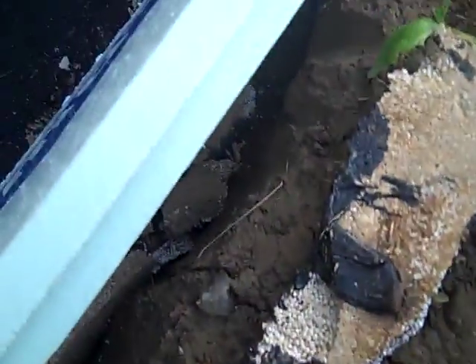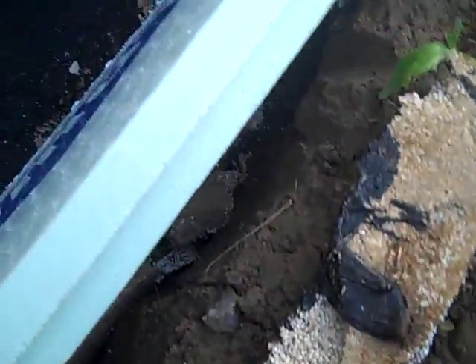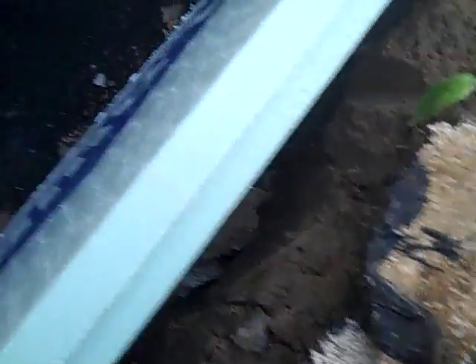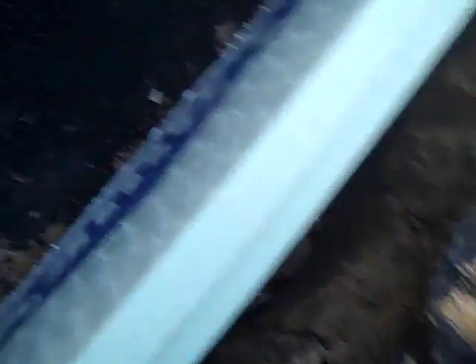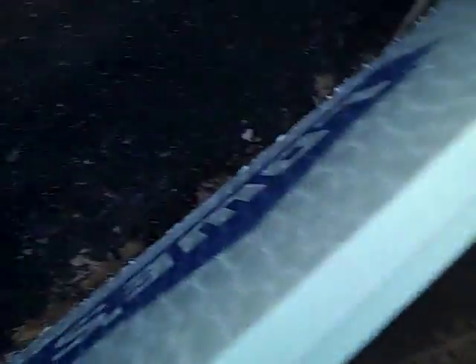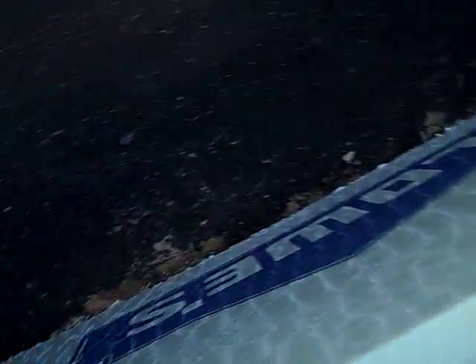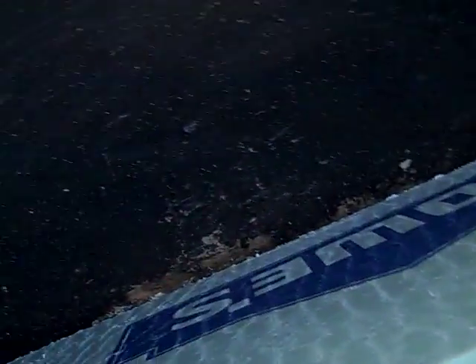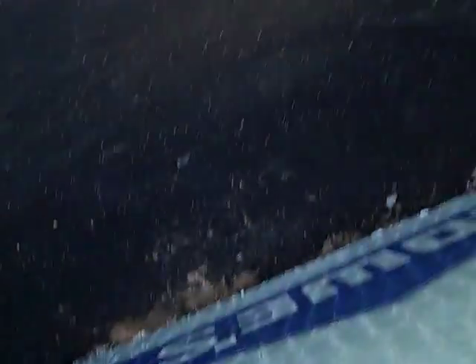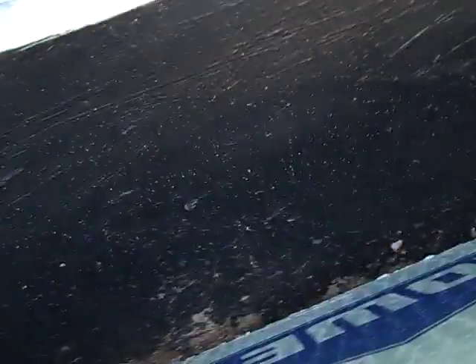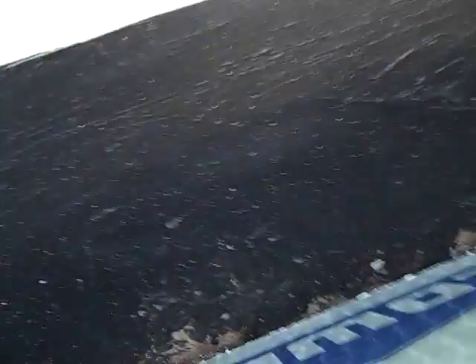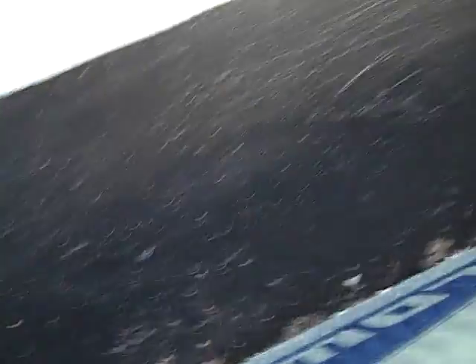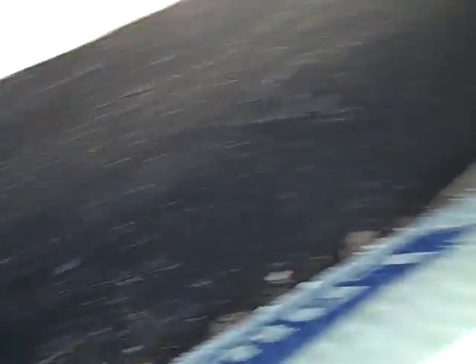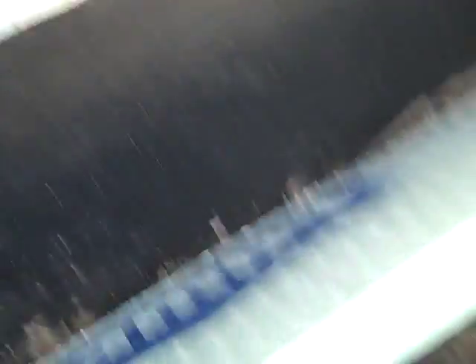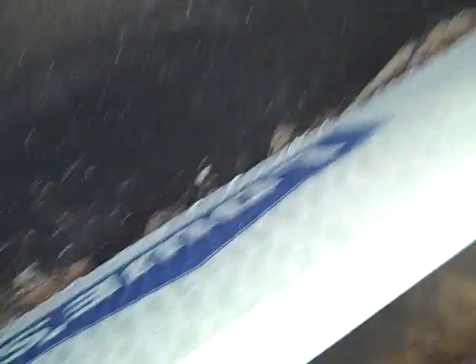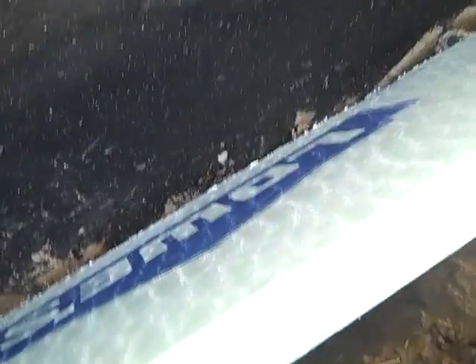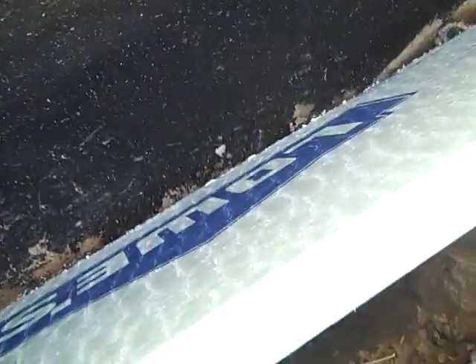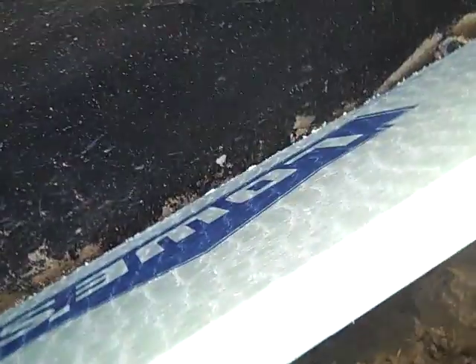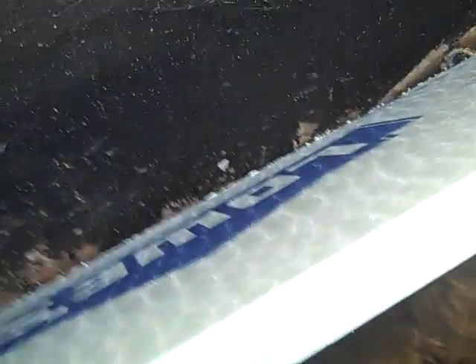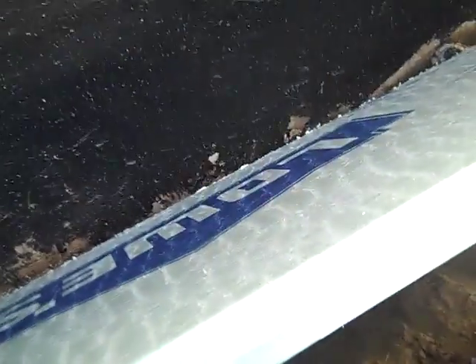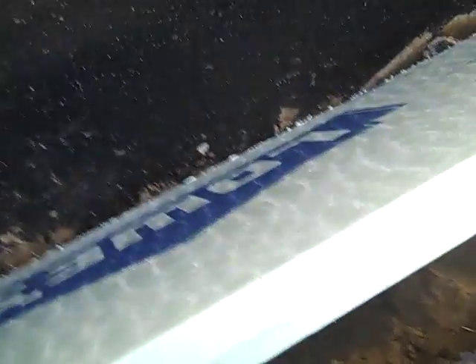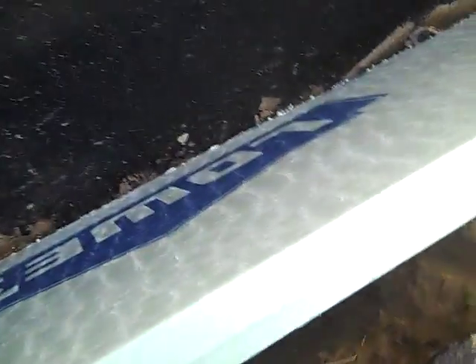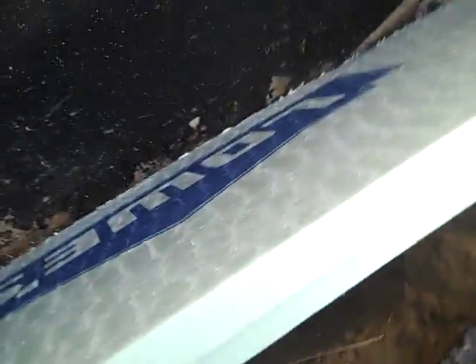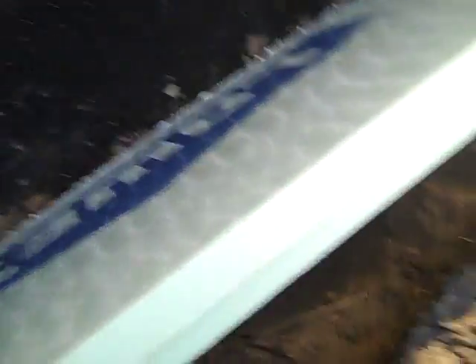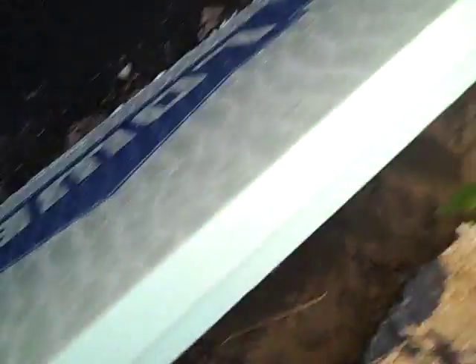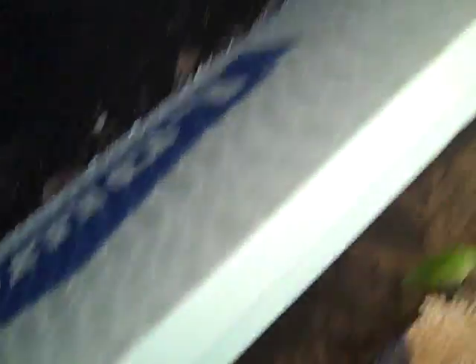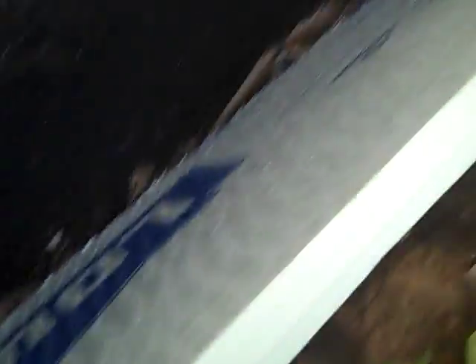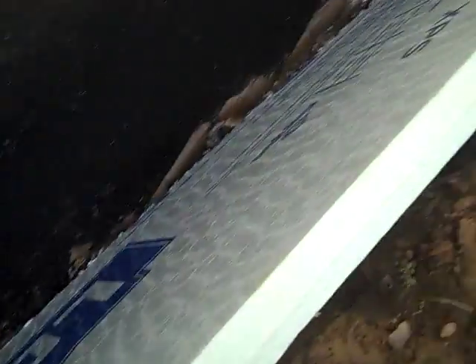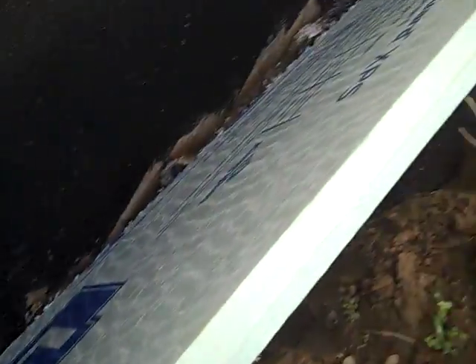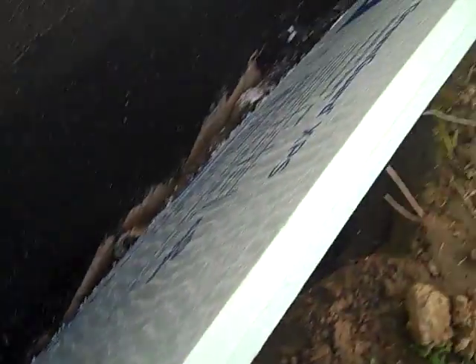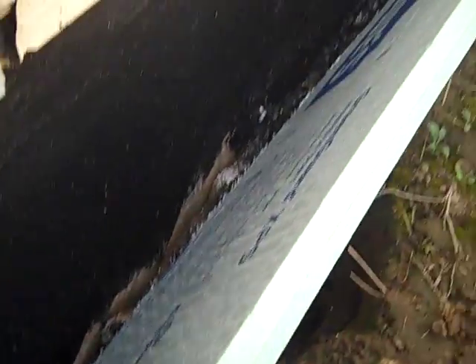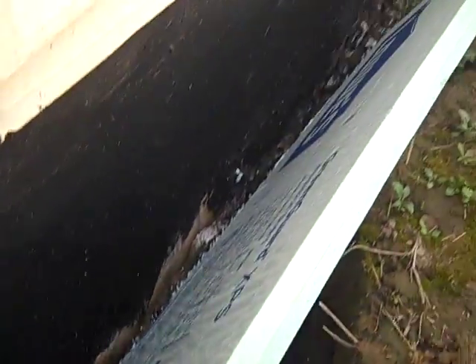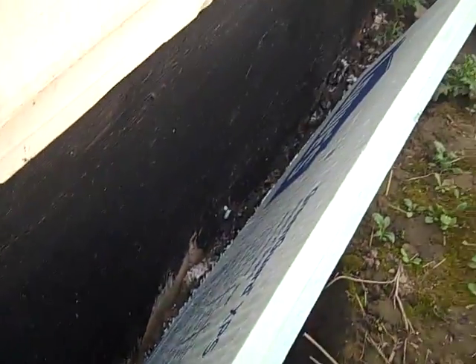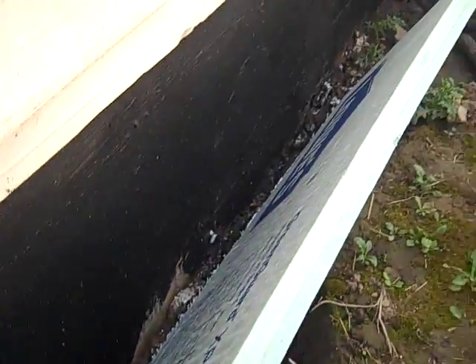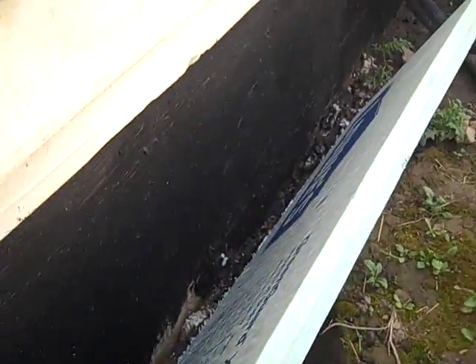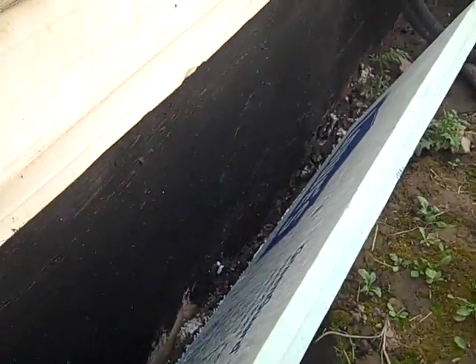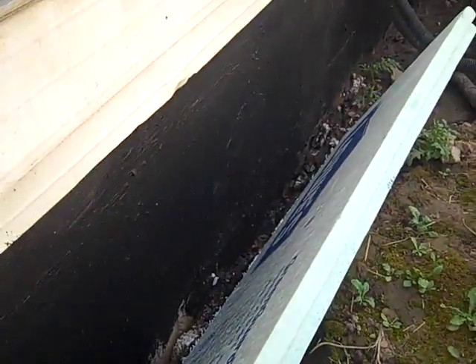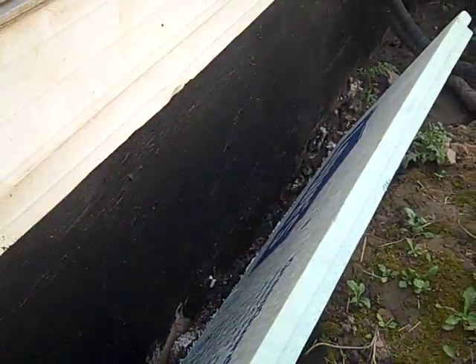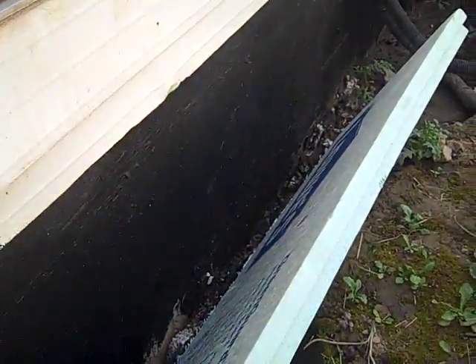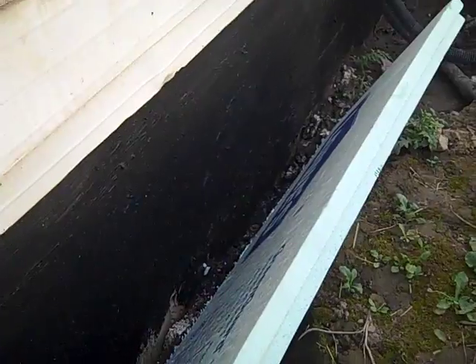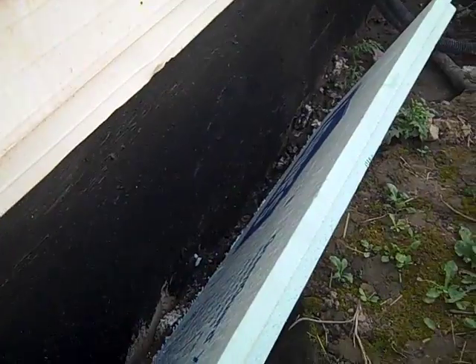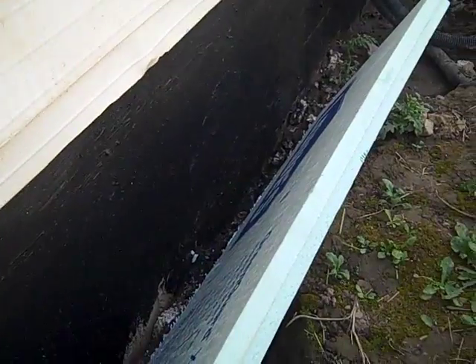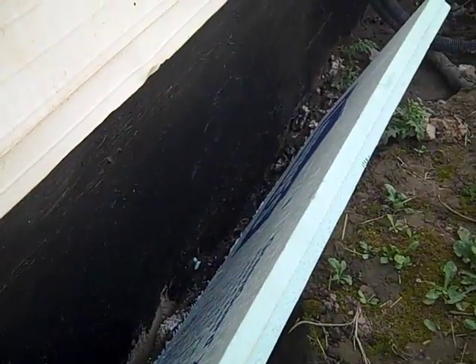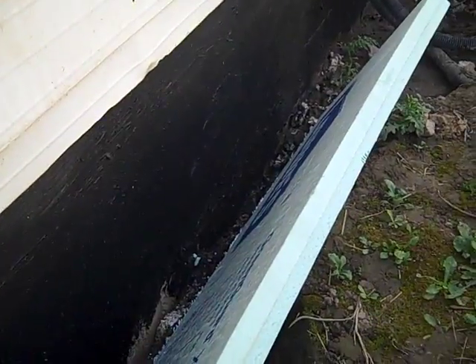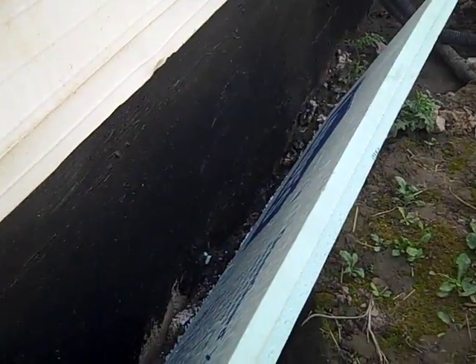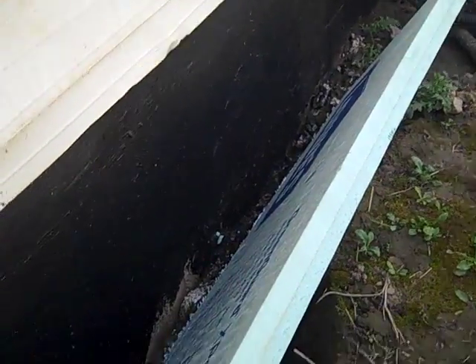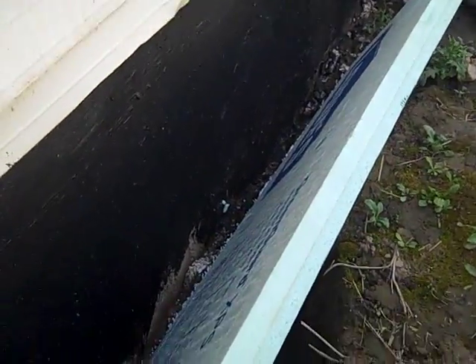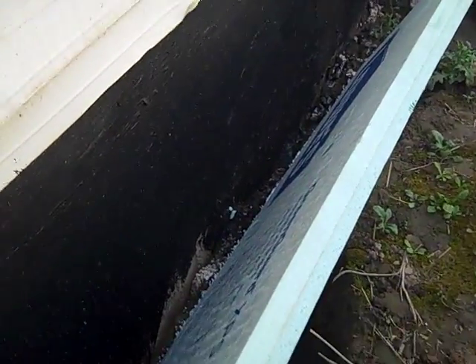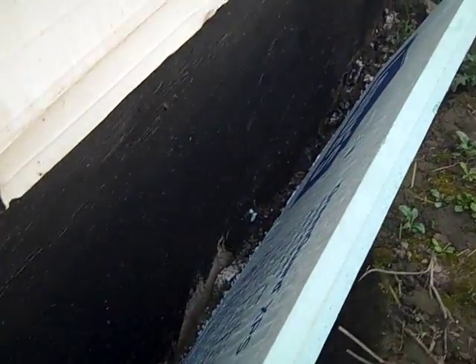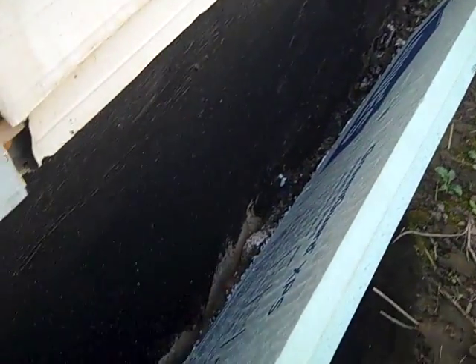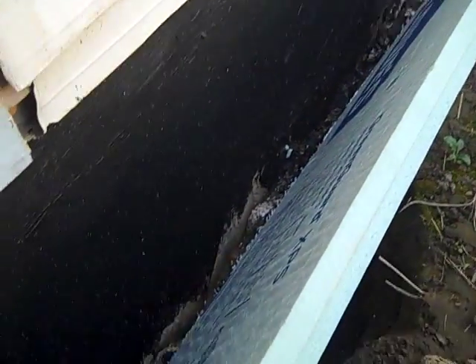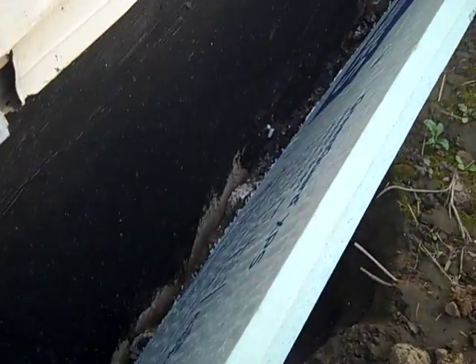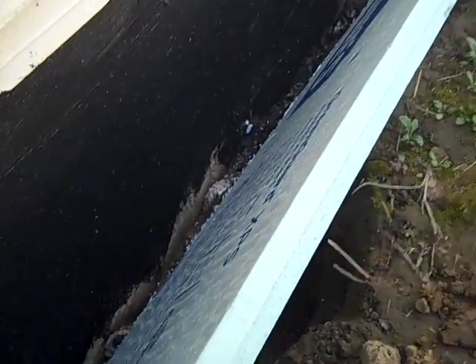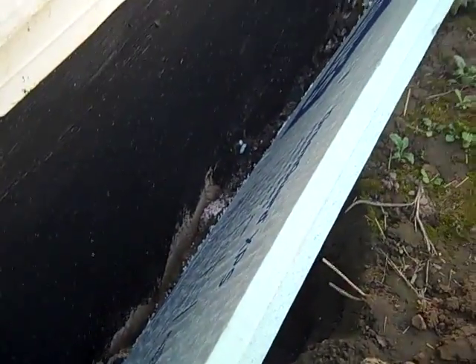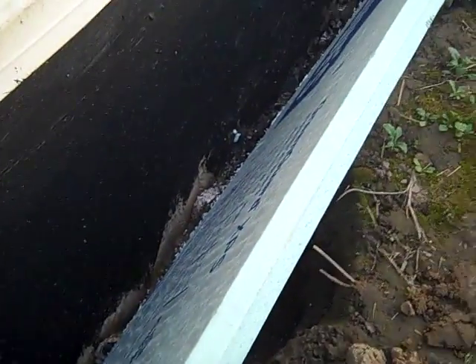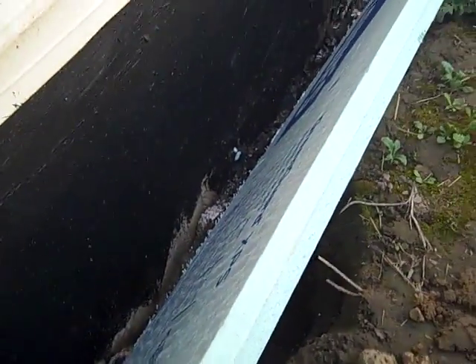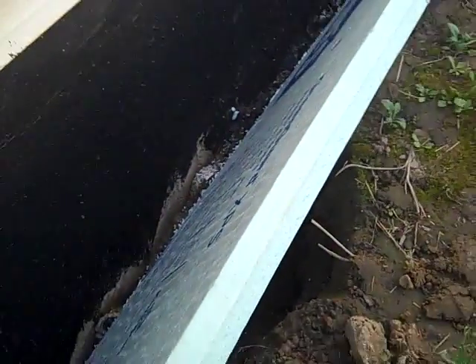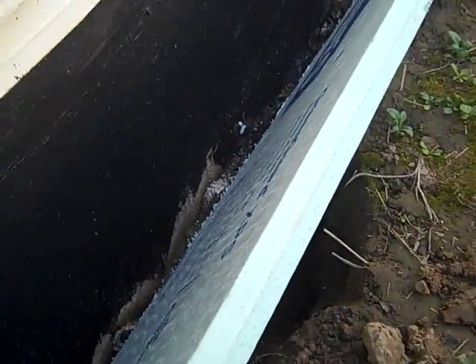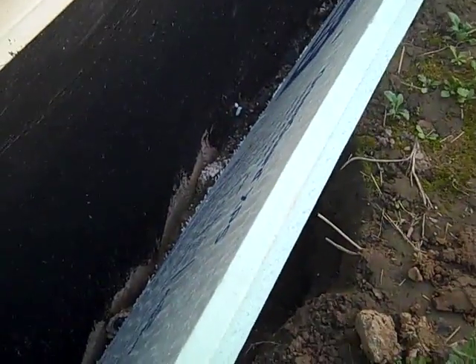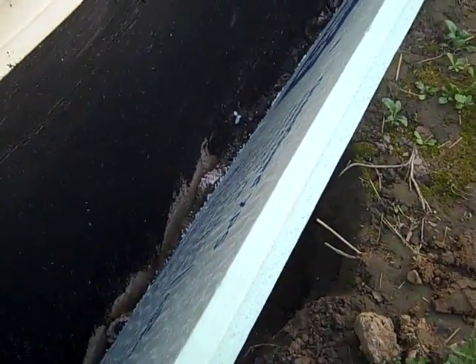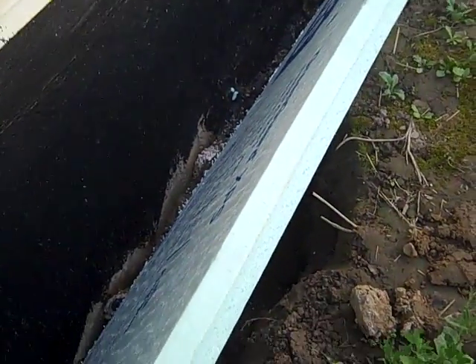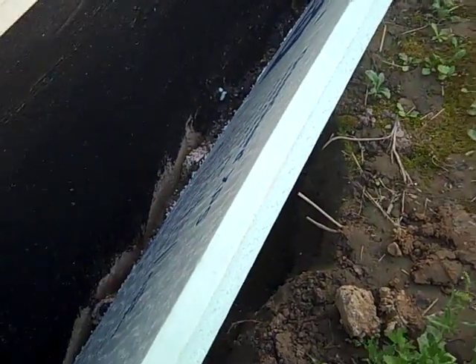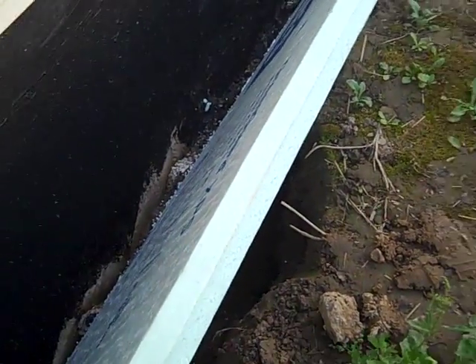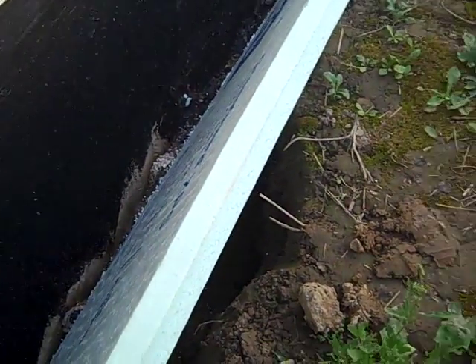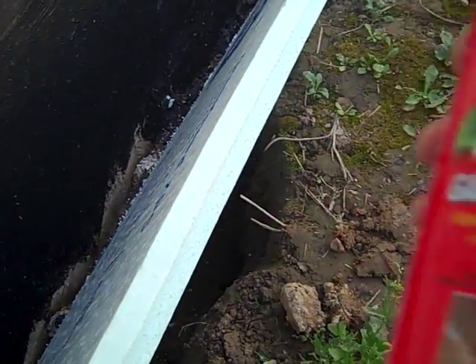This is how I stick the foam to the foundation wall. I usually use a can of Great Stuff.